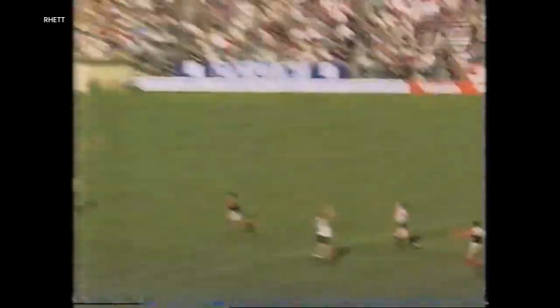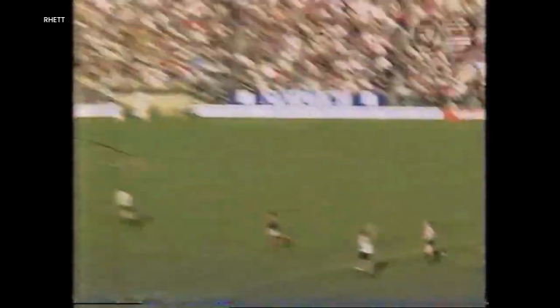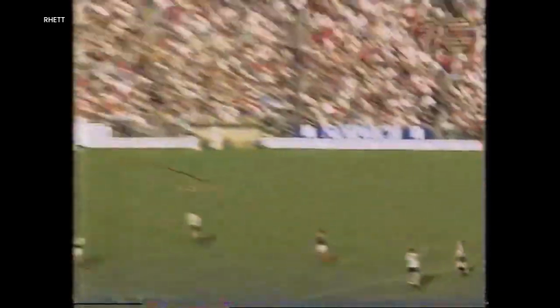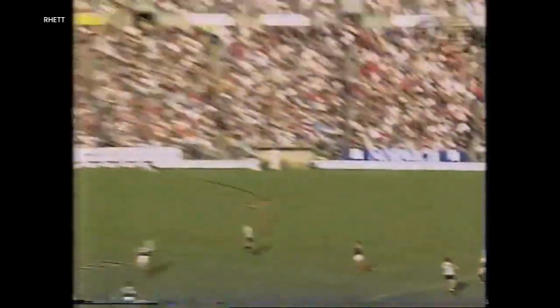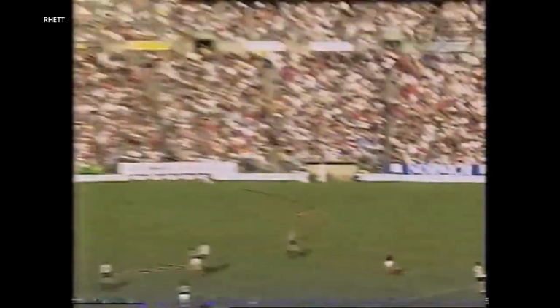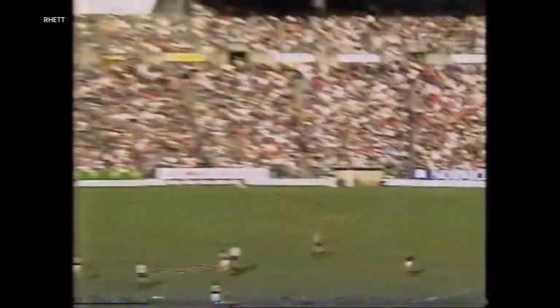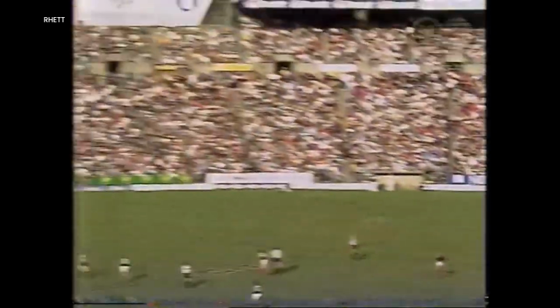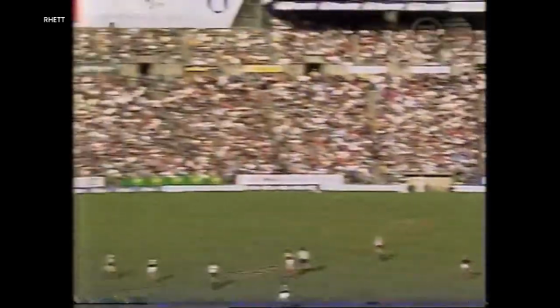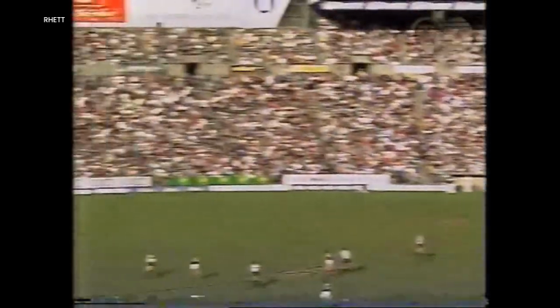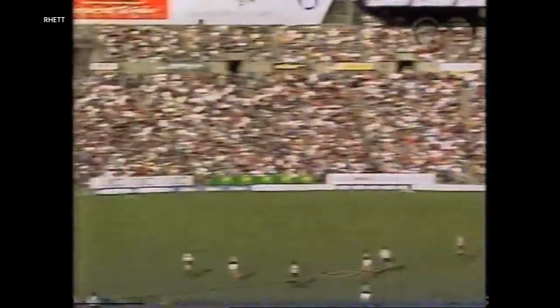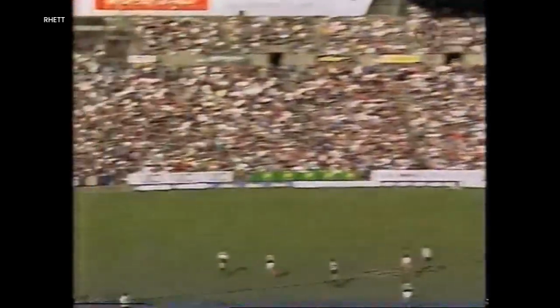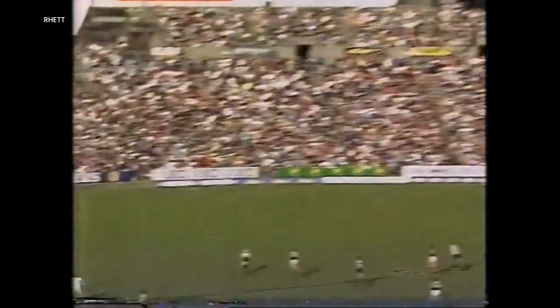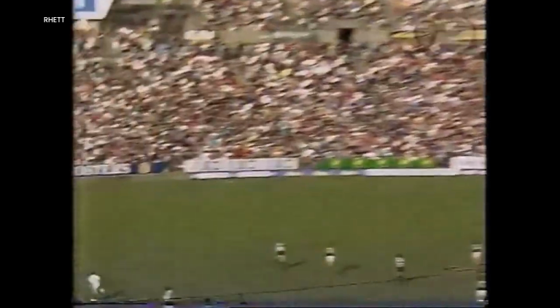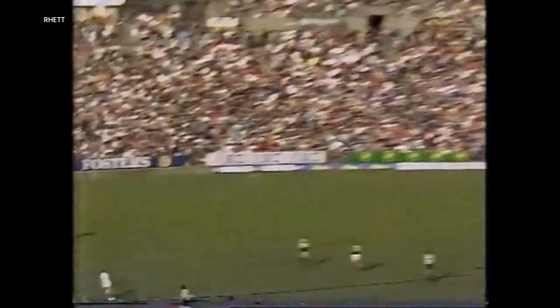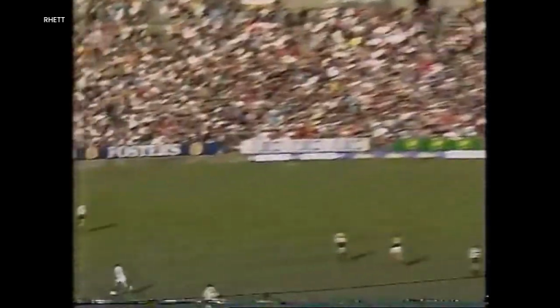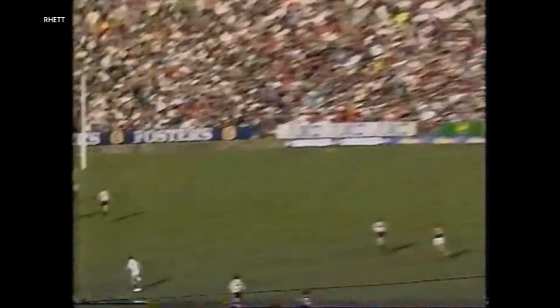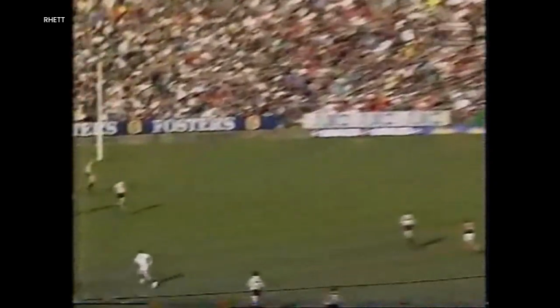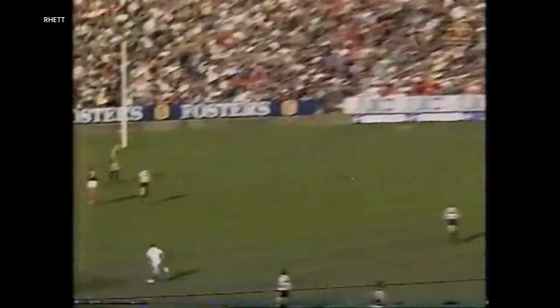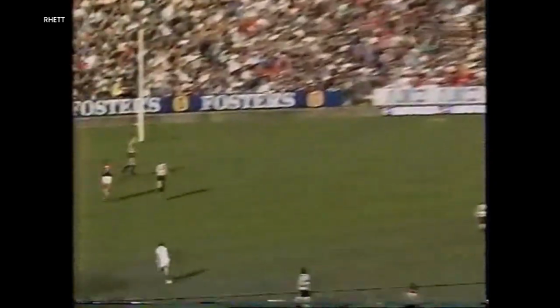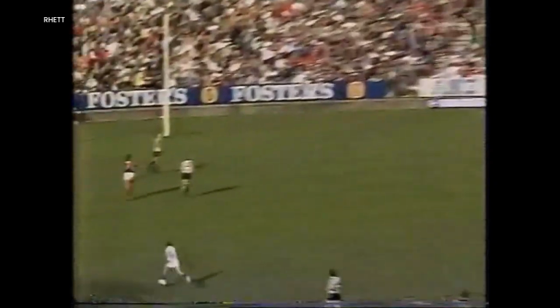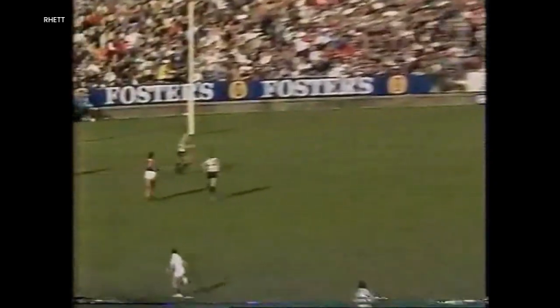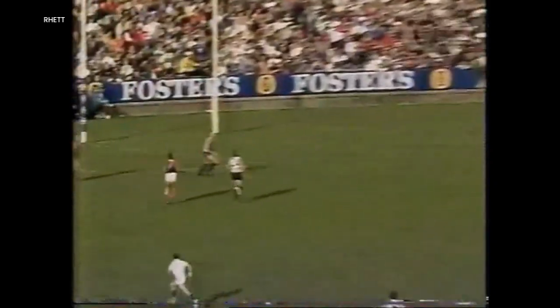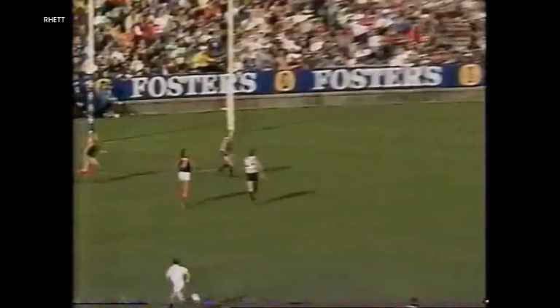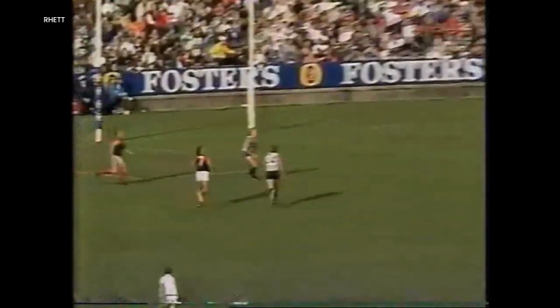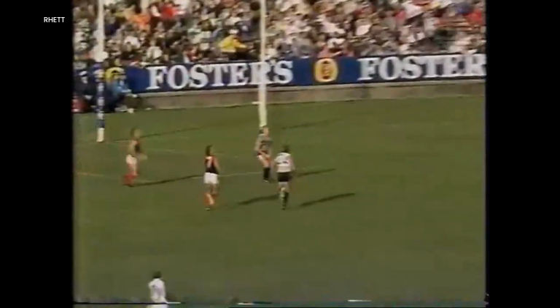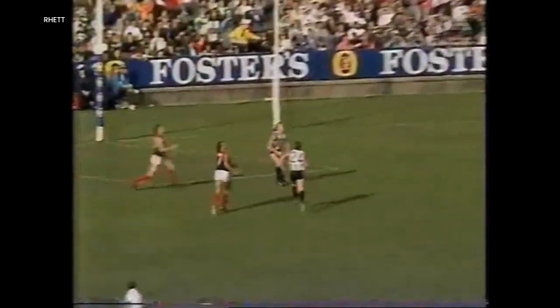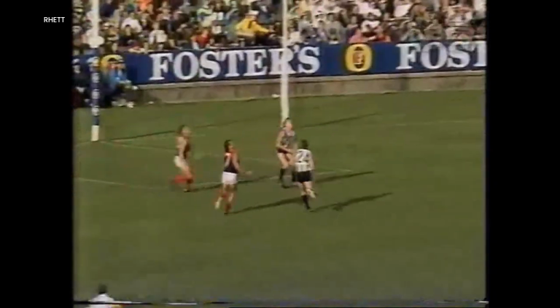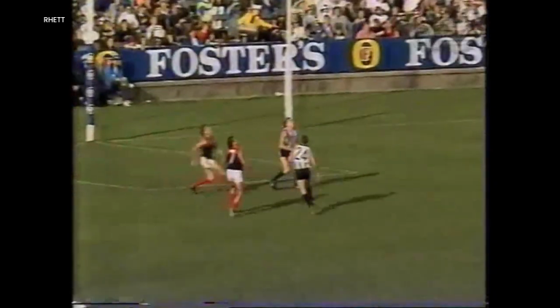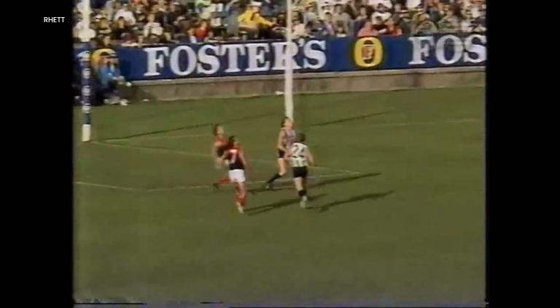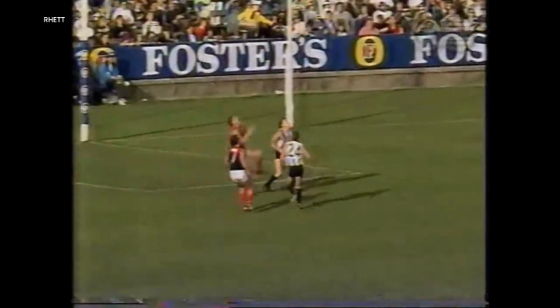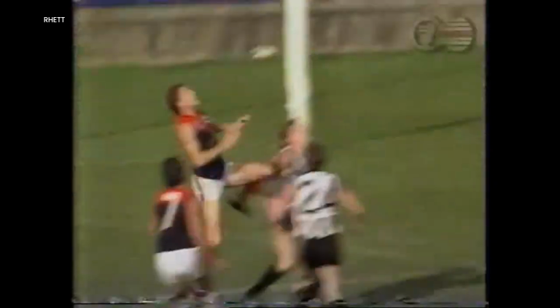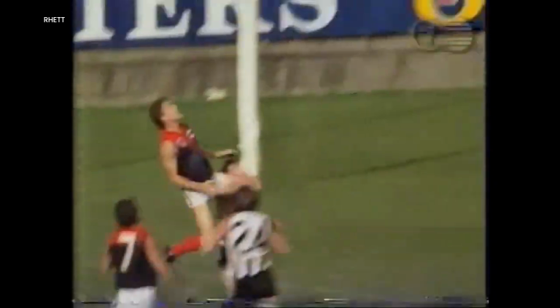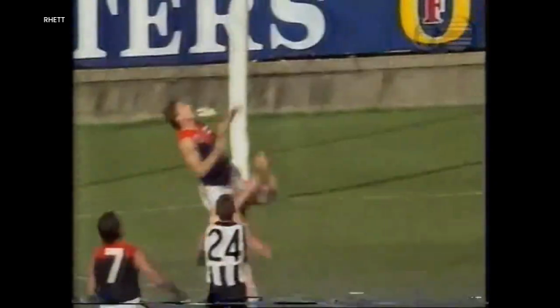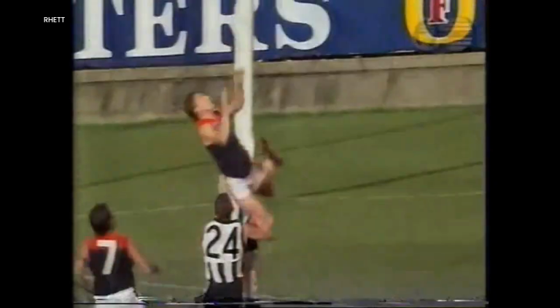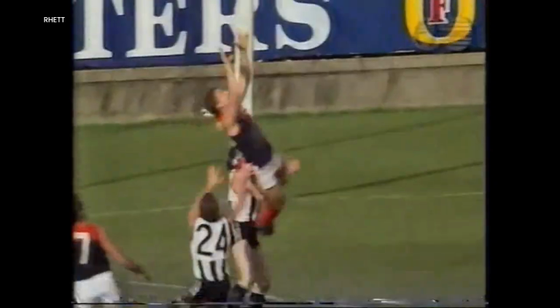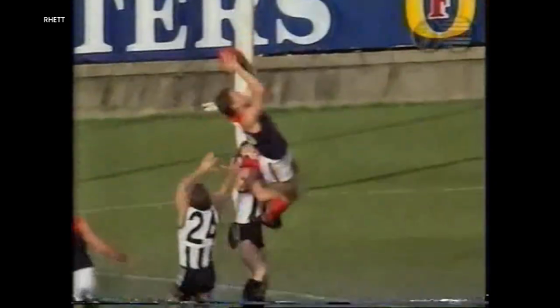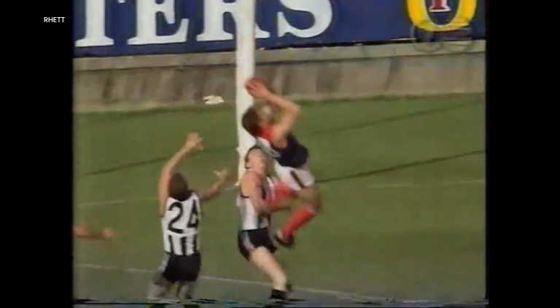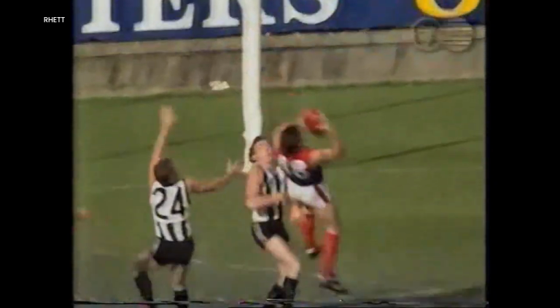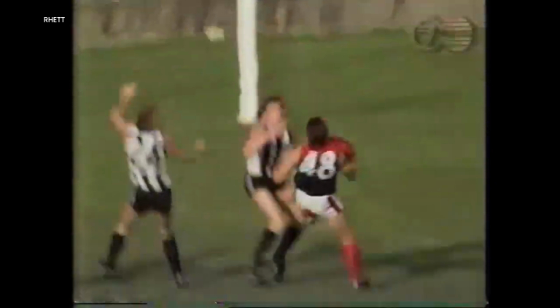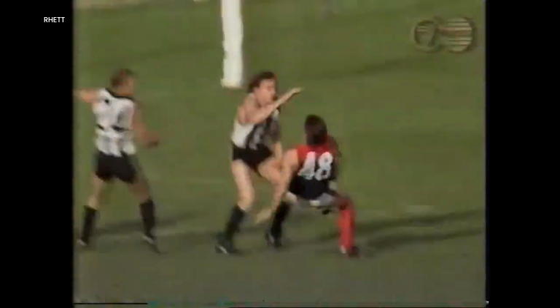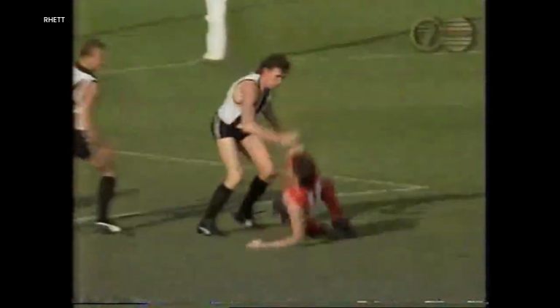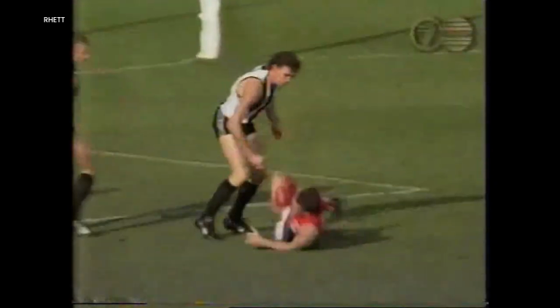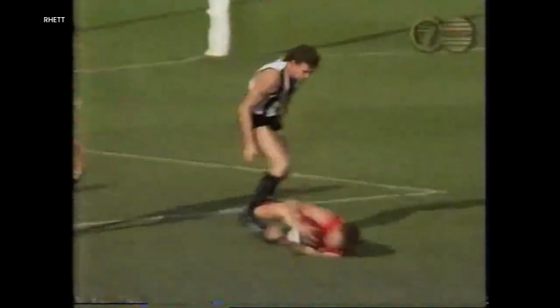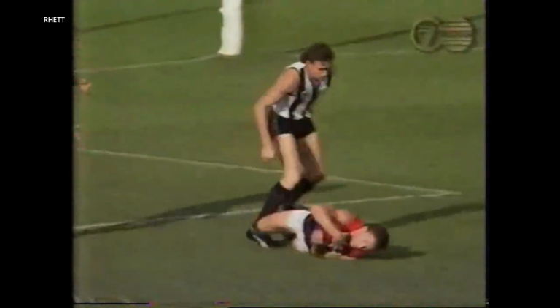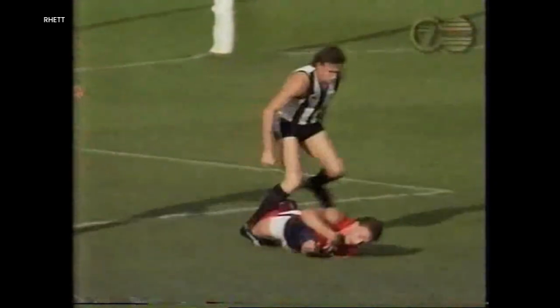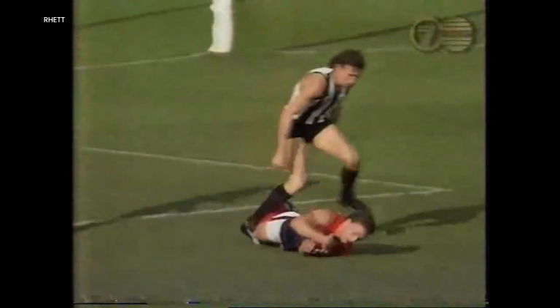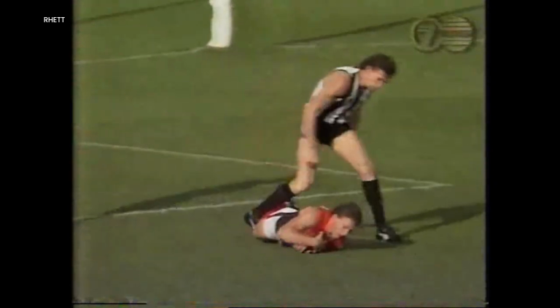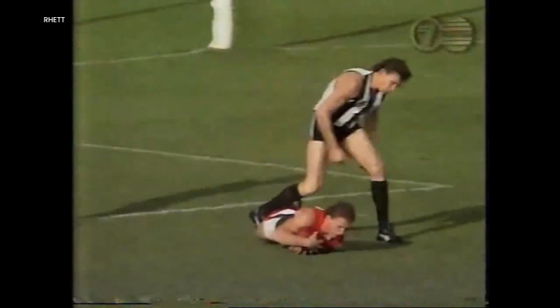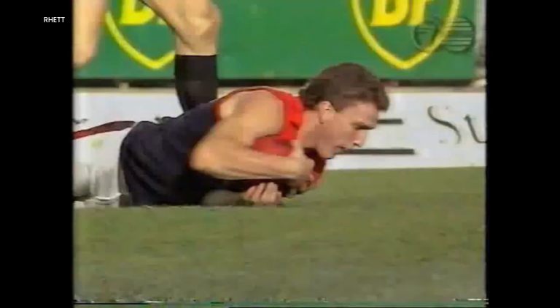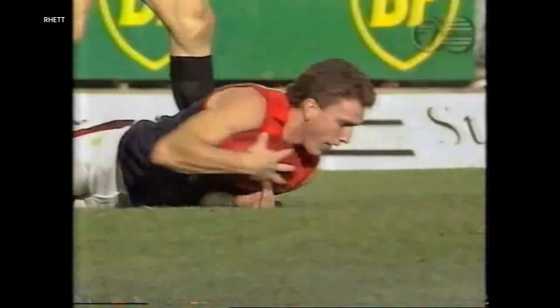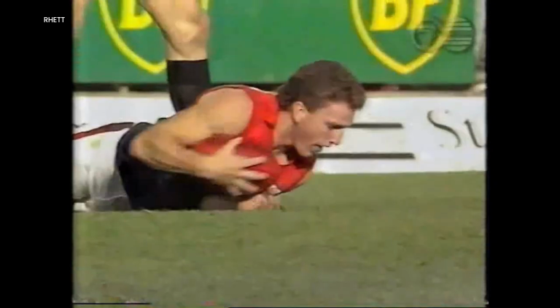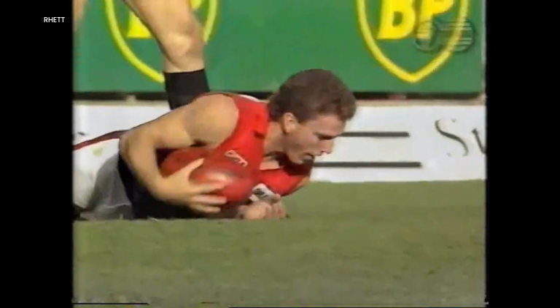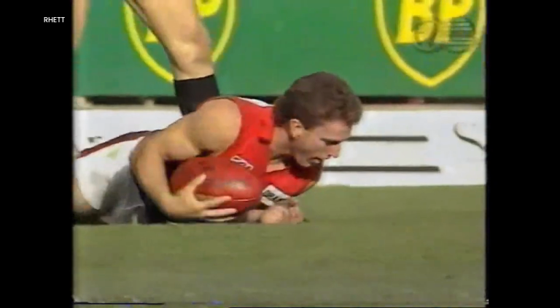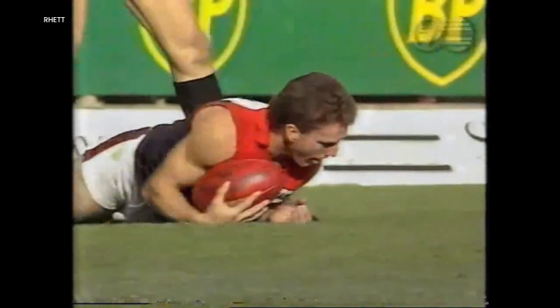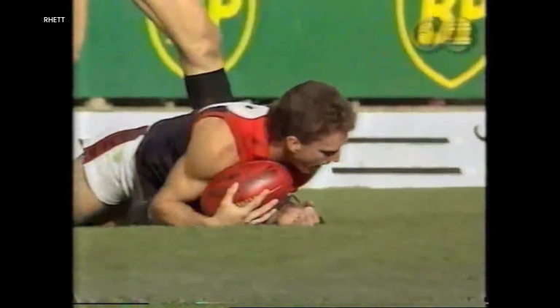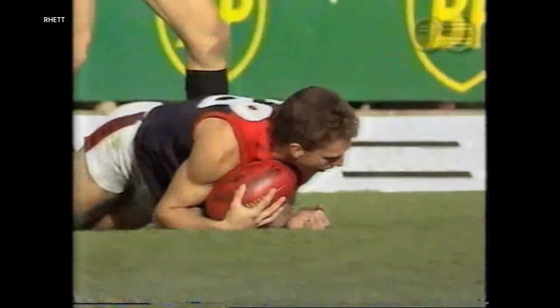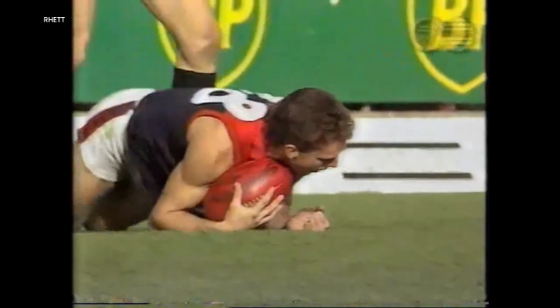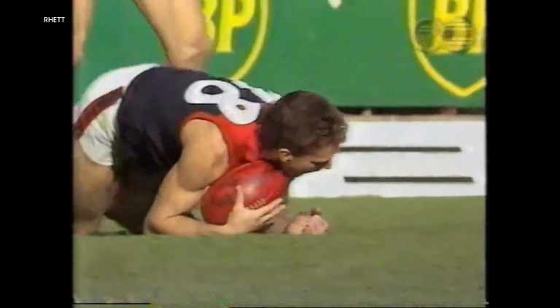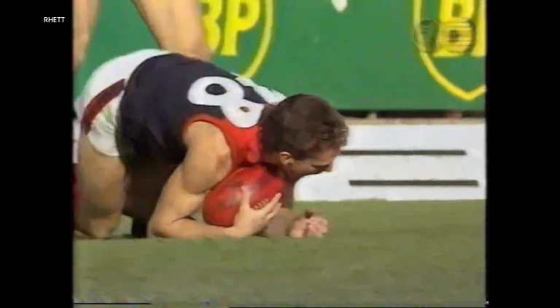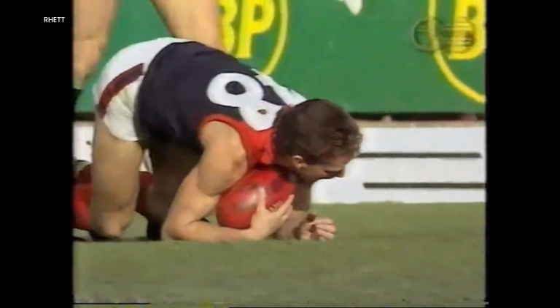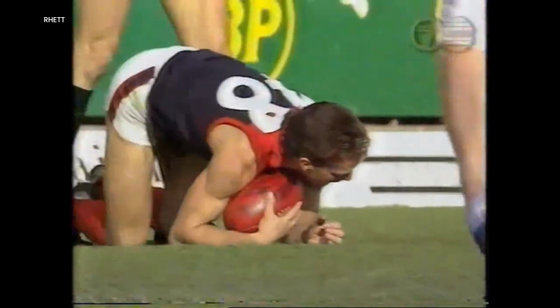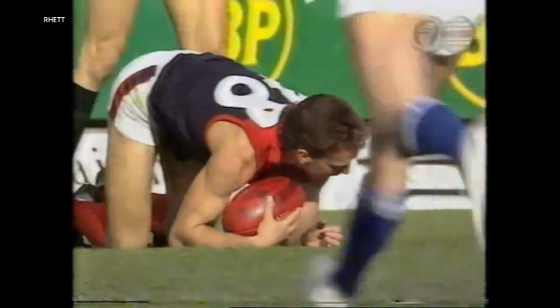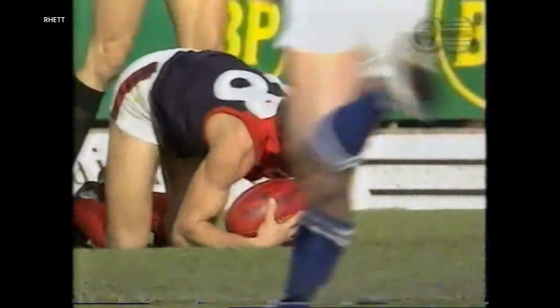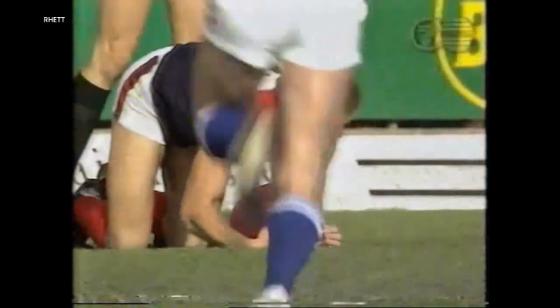Bennett unloads with a long ball — huge kick down towards the square. It's magnificent! Wham! Mark of the goal!